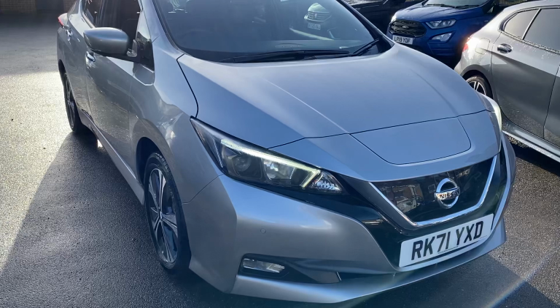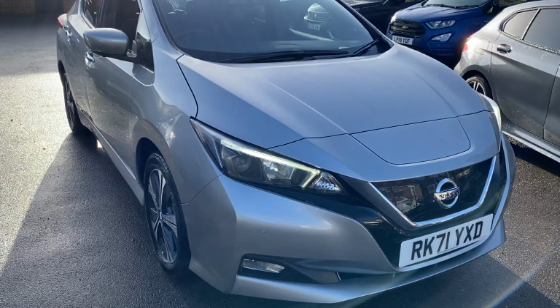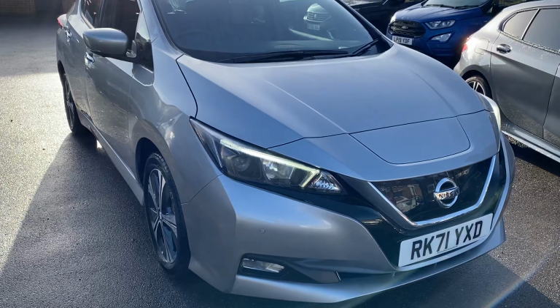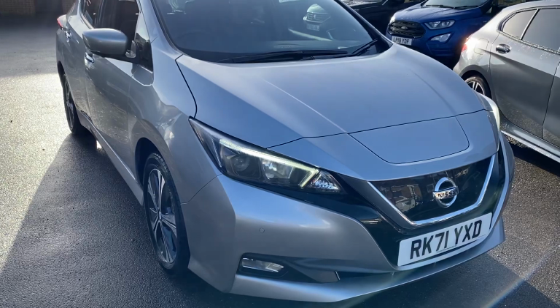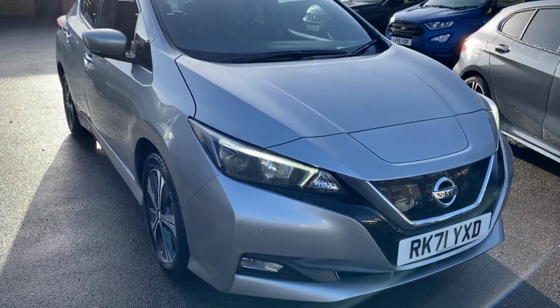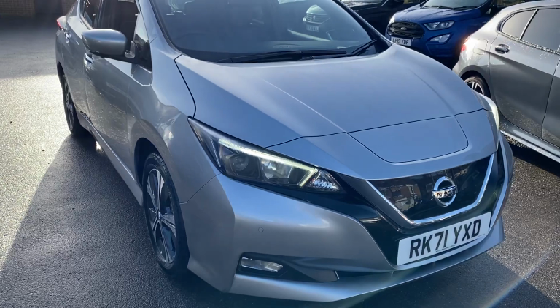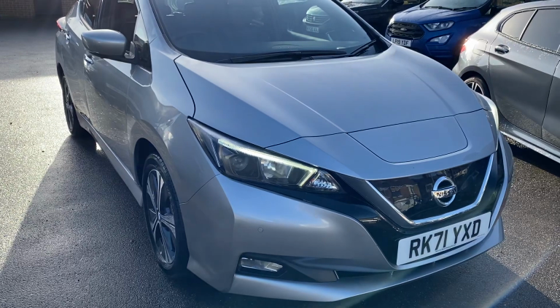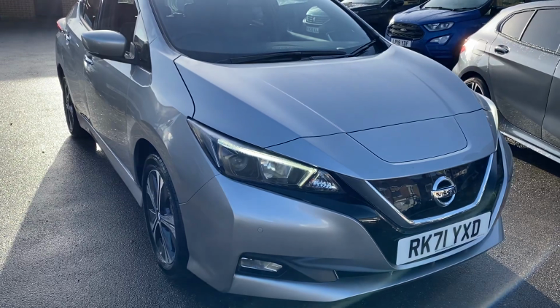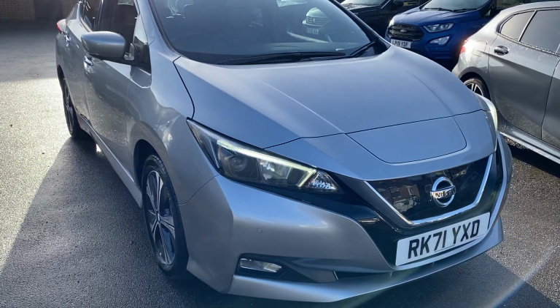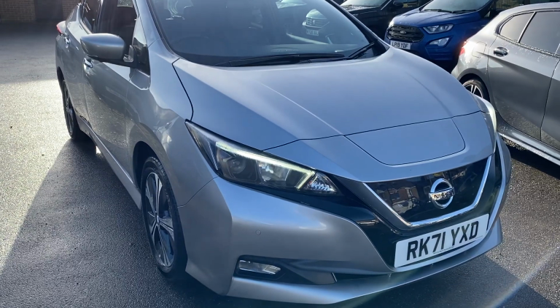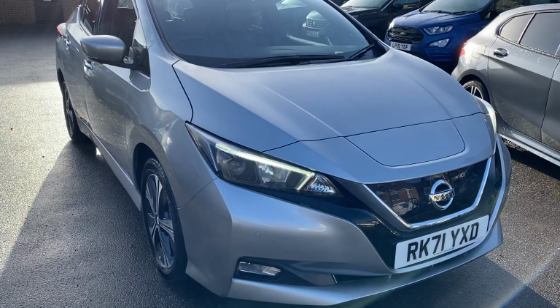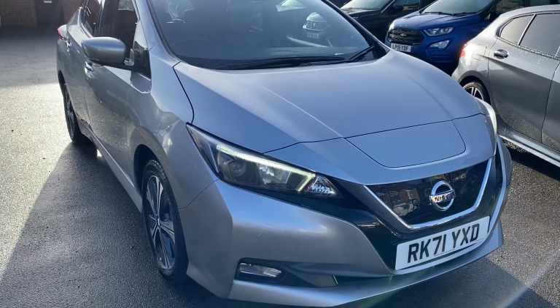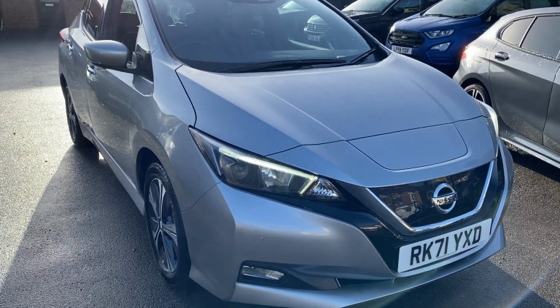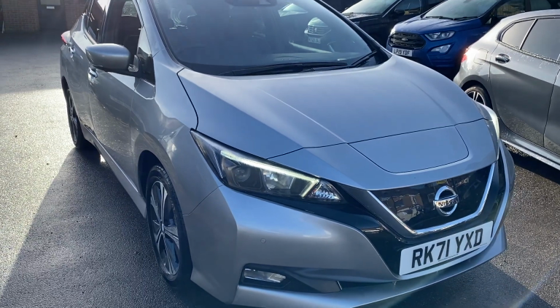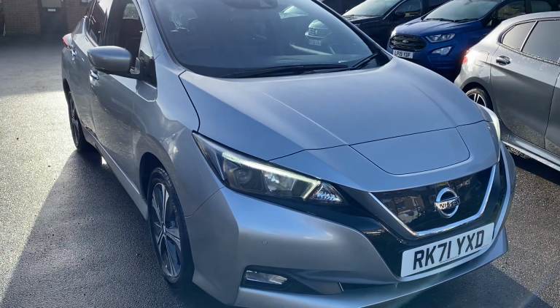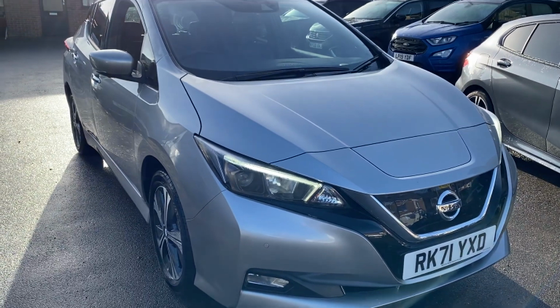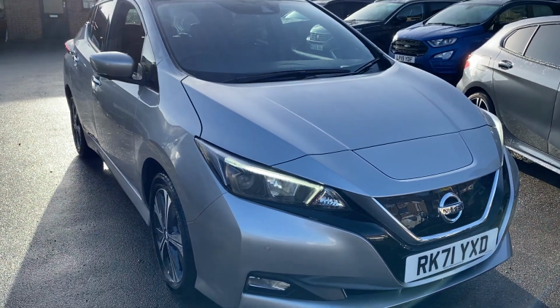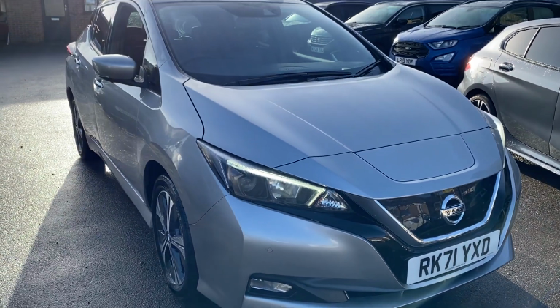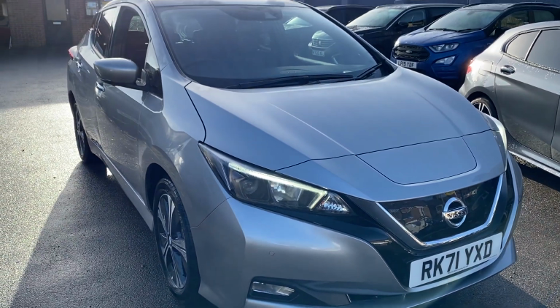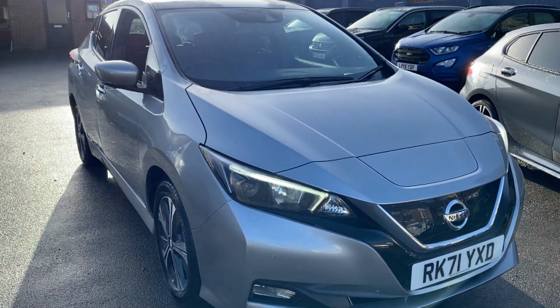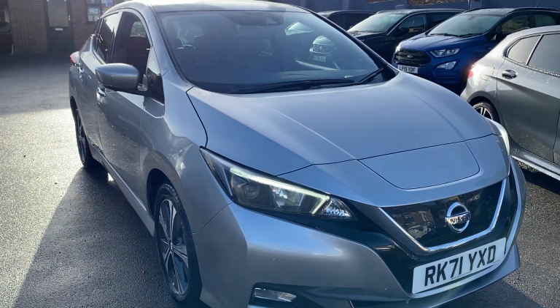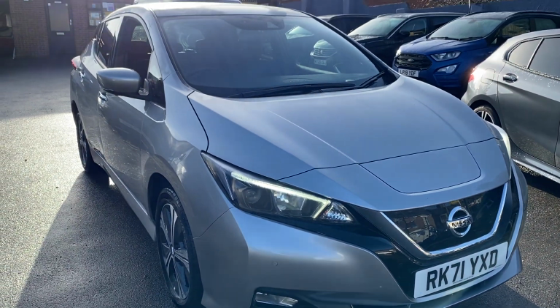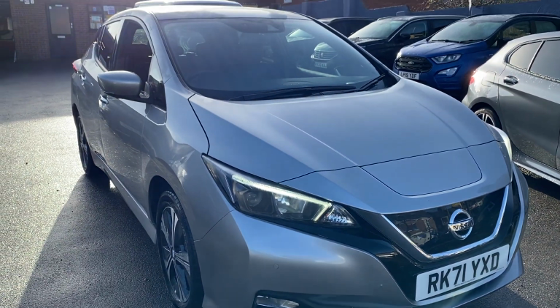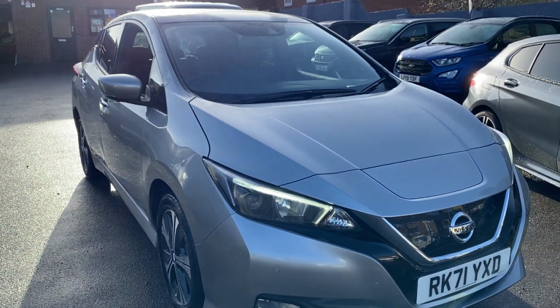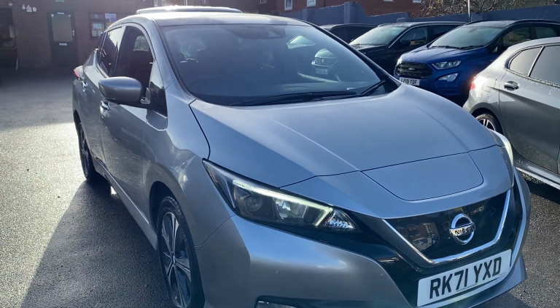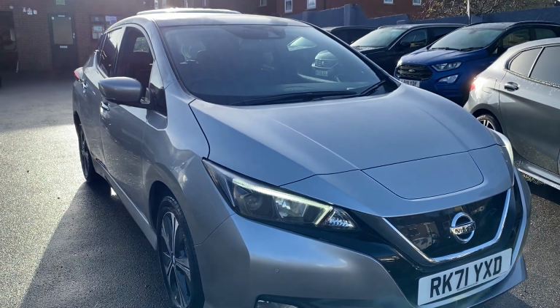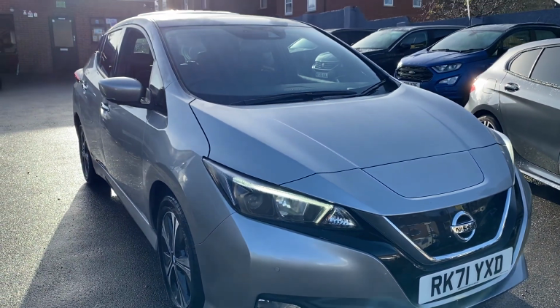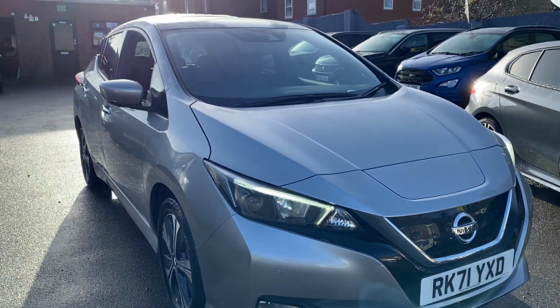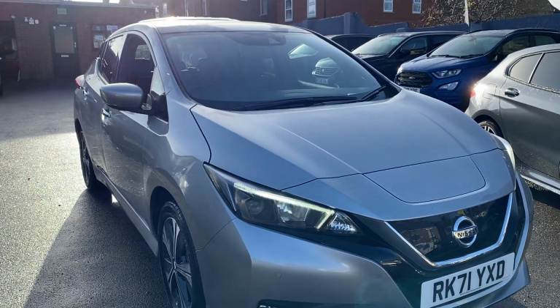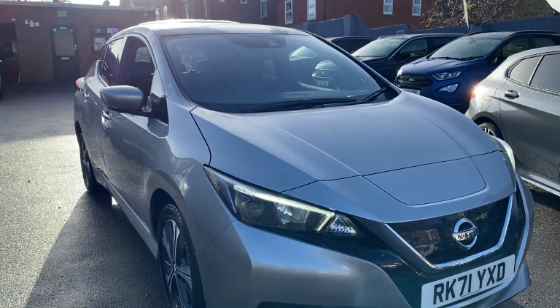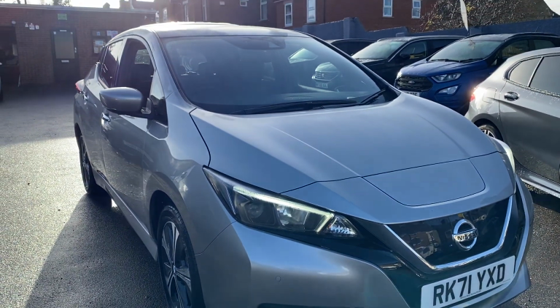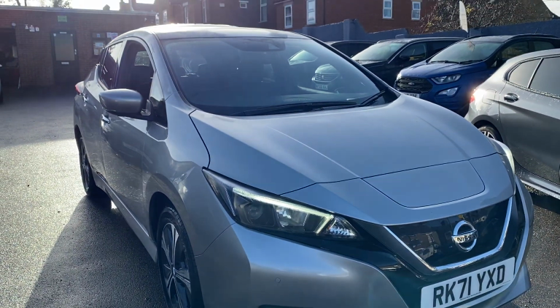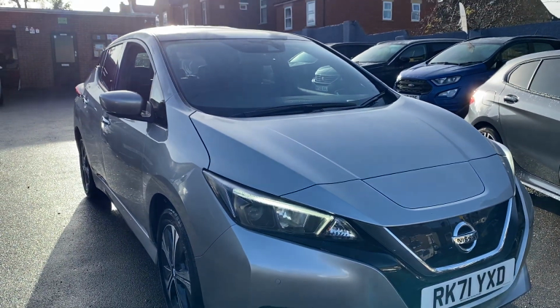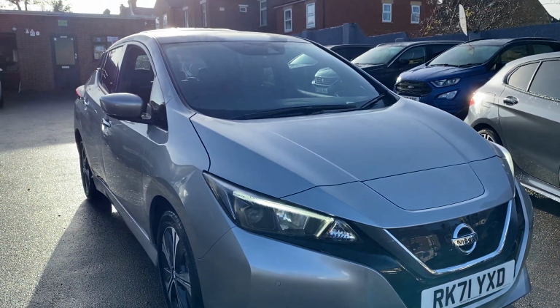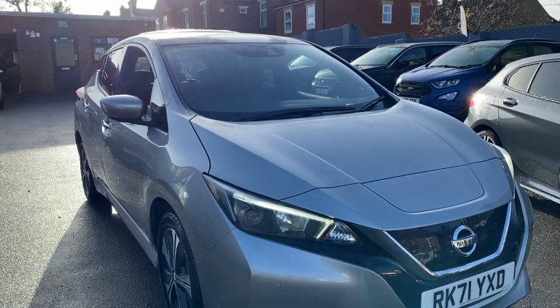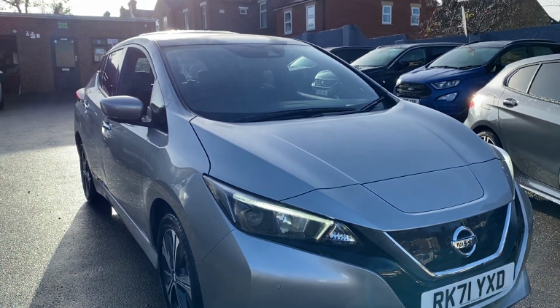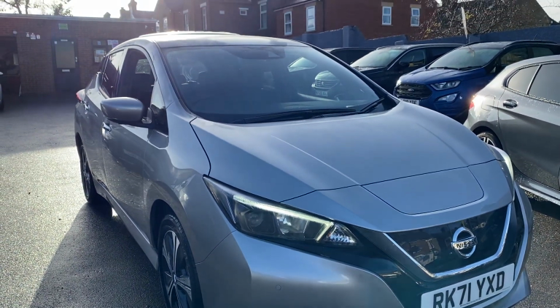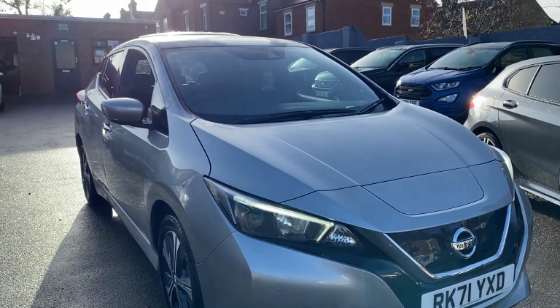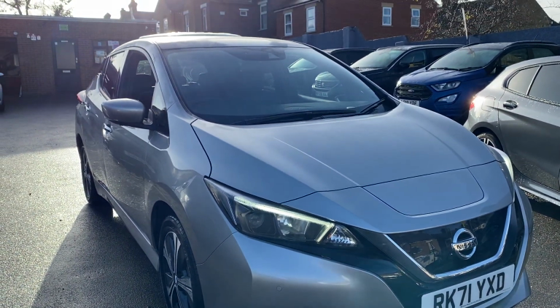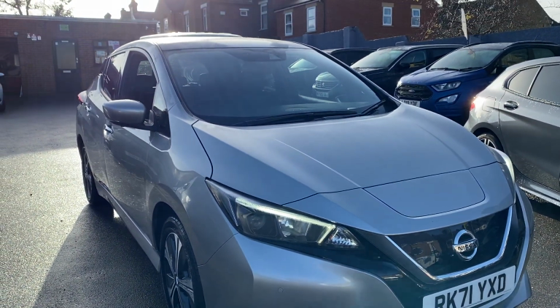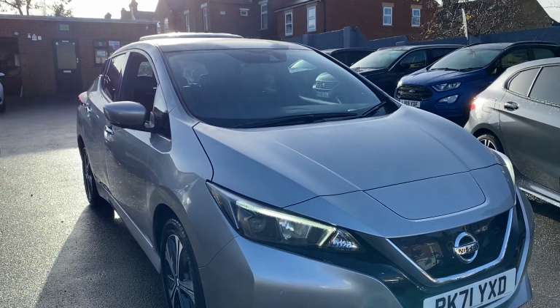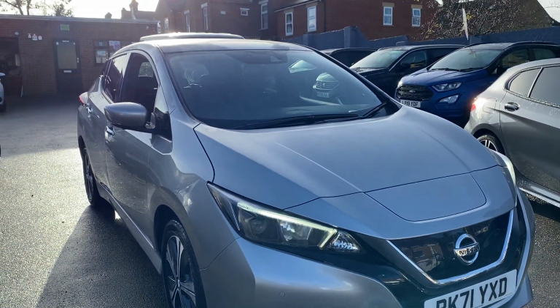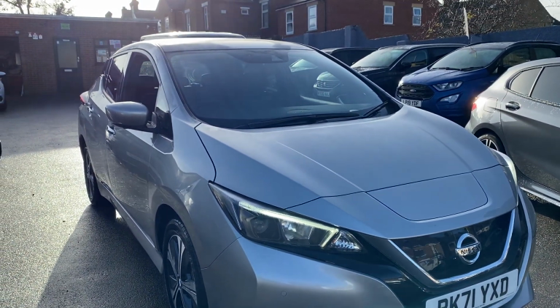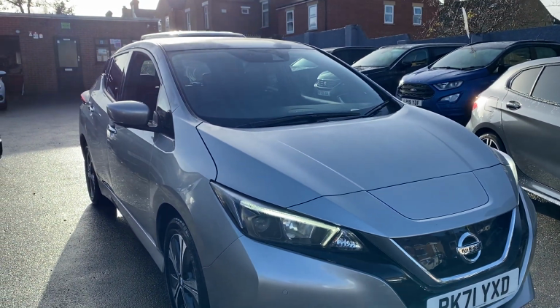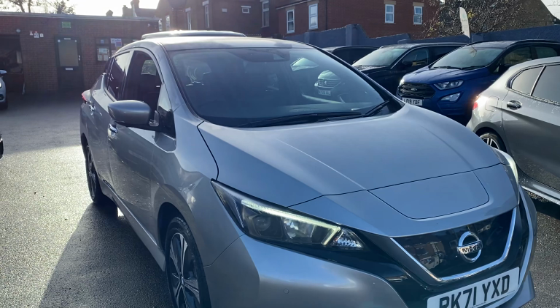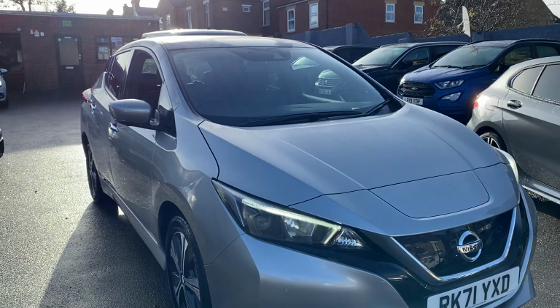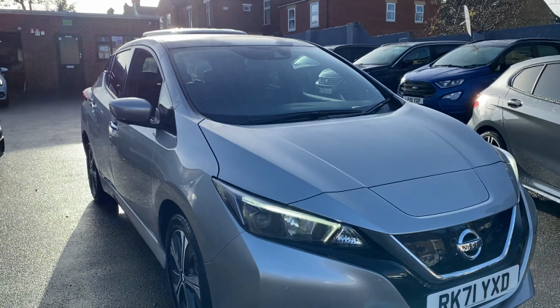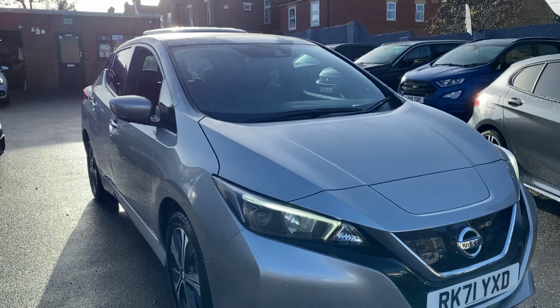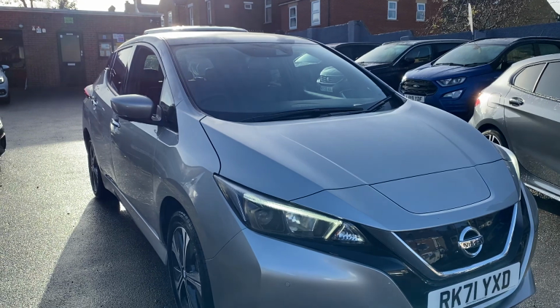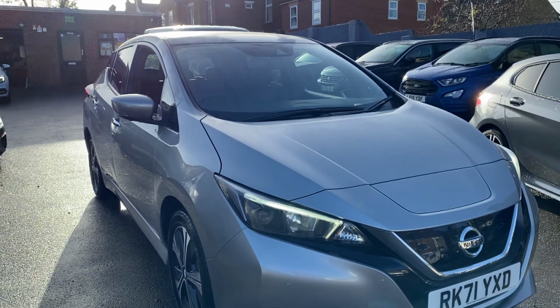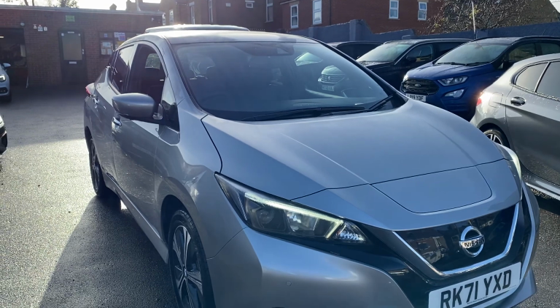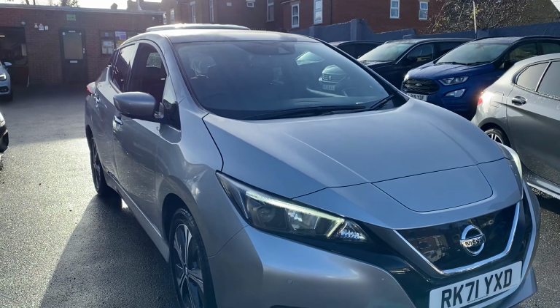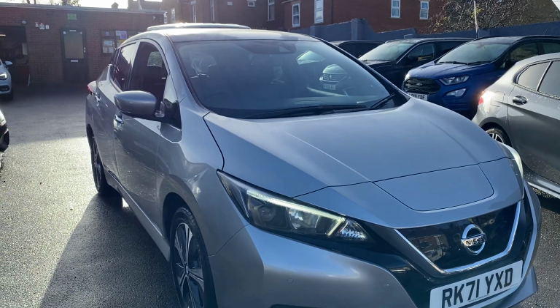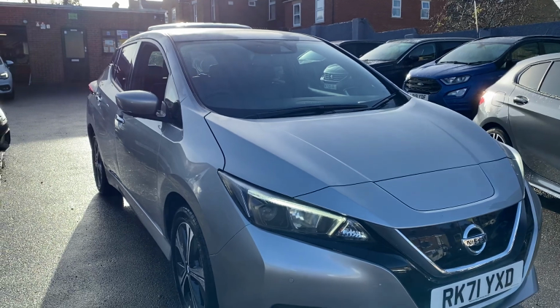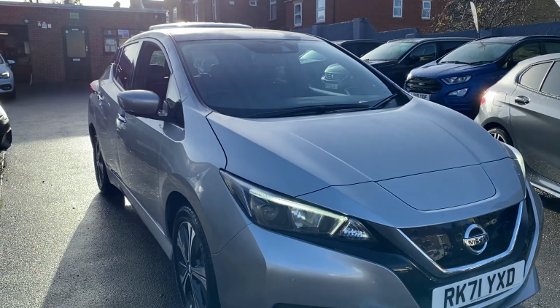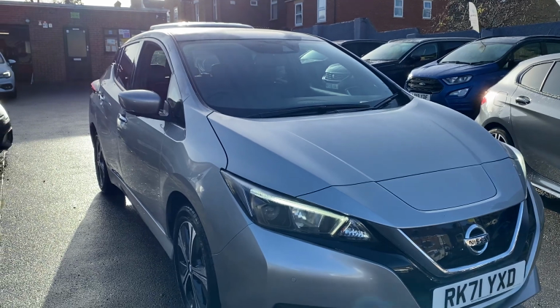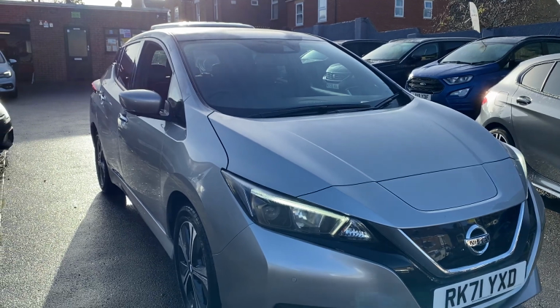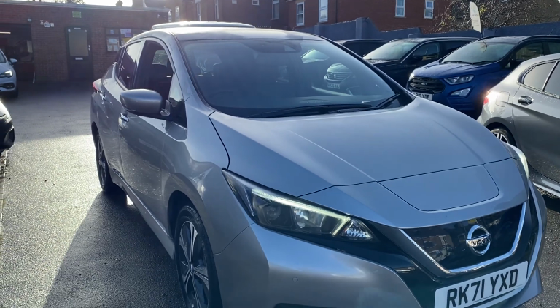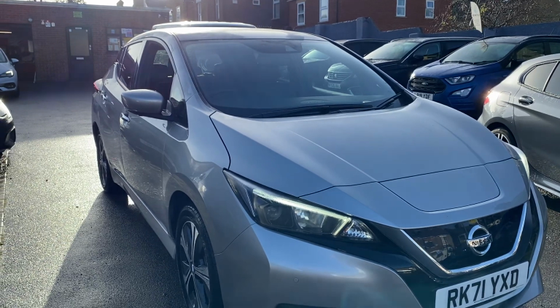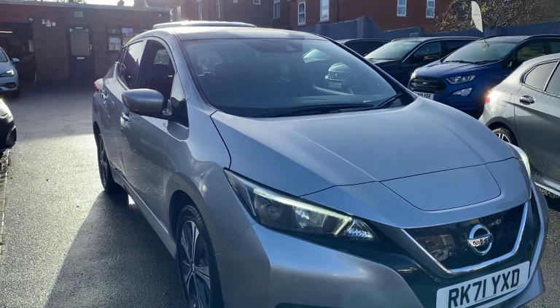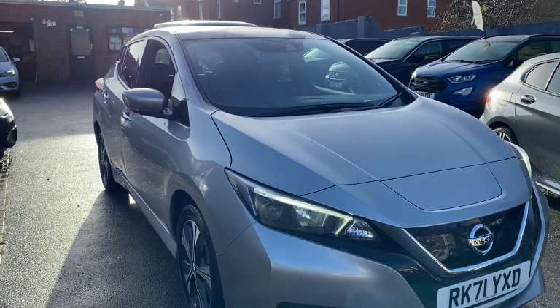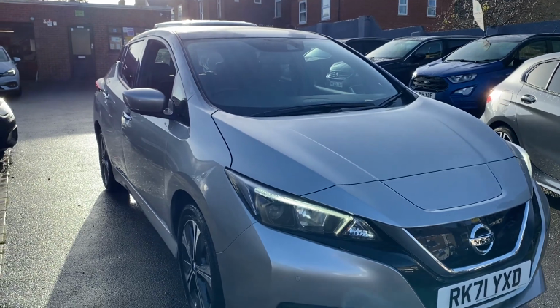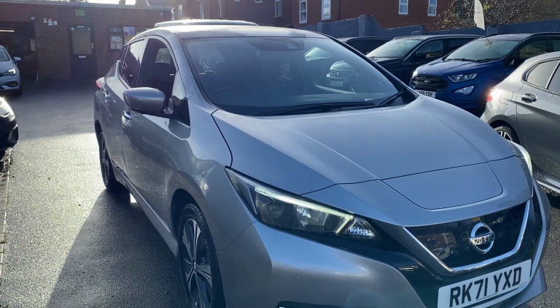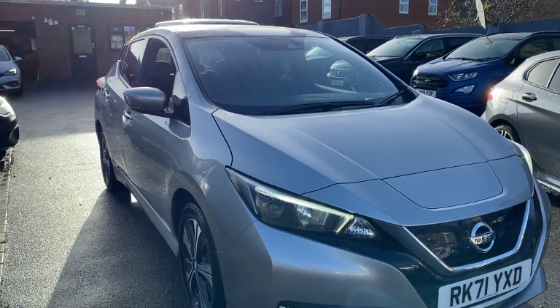Hello, hope you're well. Welcome to a brand new video. Here we have this stunning Nissan Leaf E Plus, fully electric.